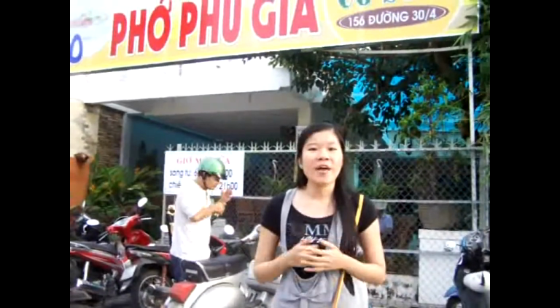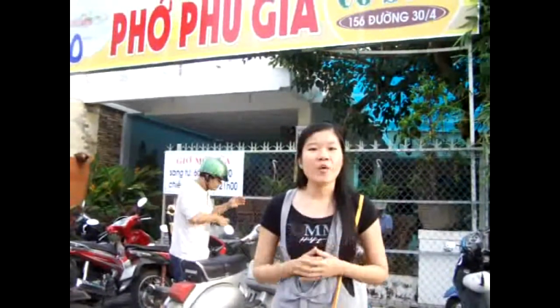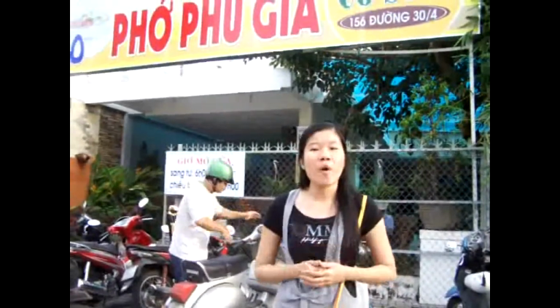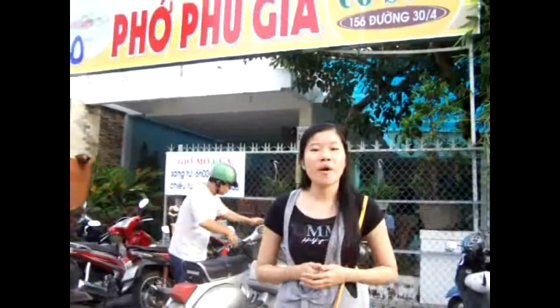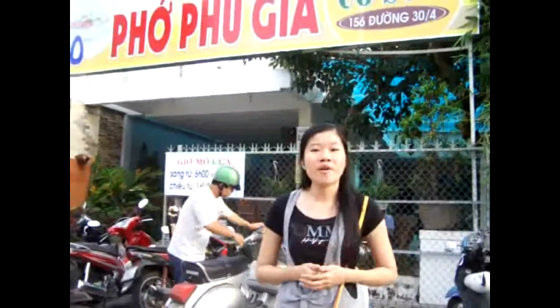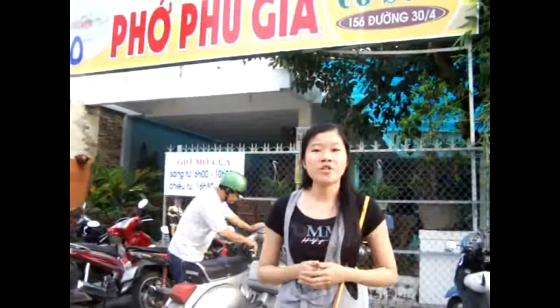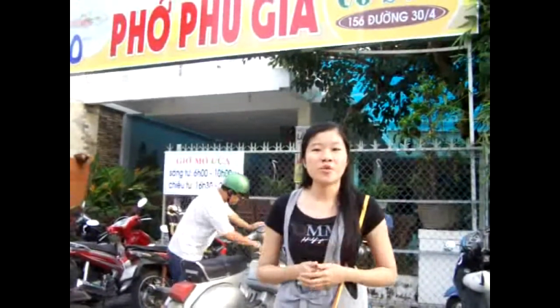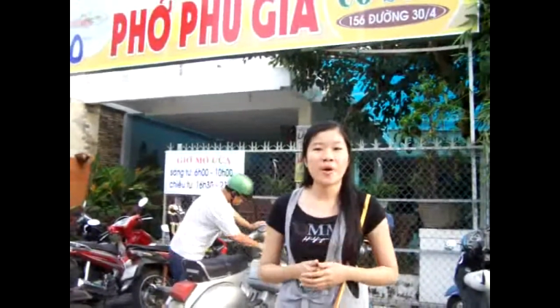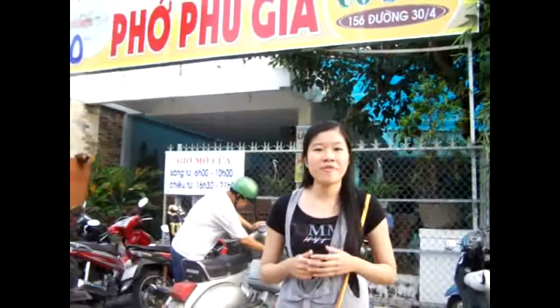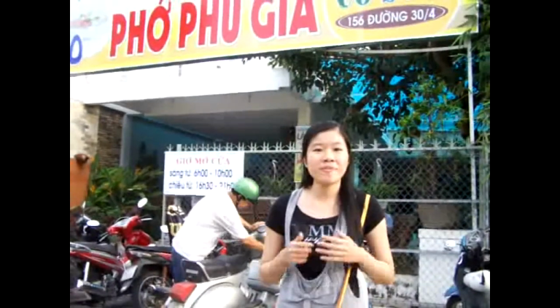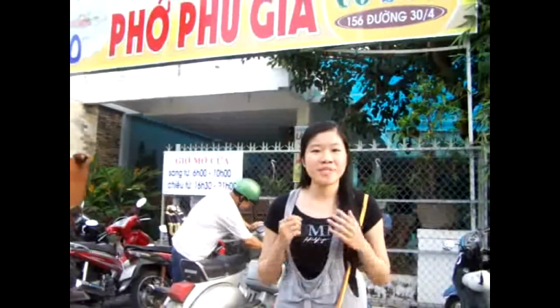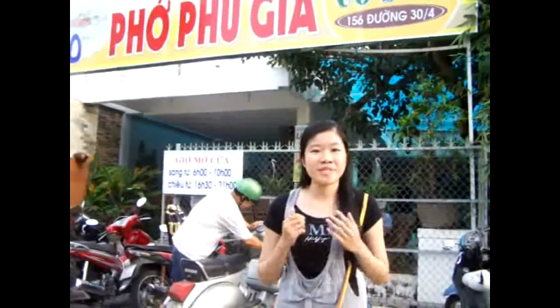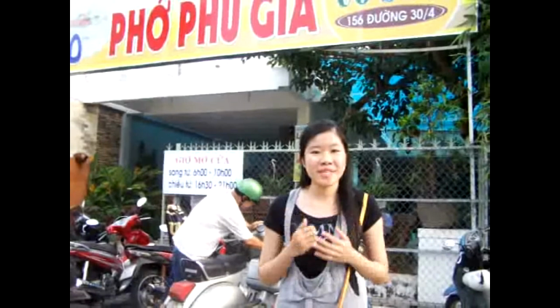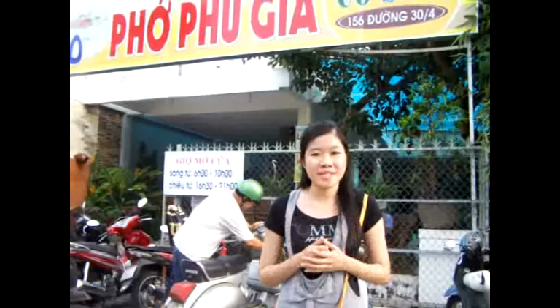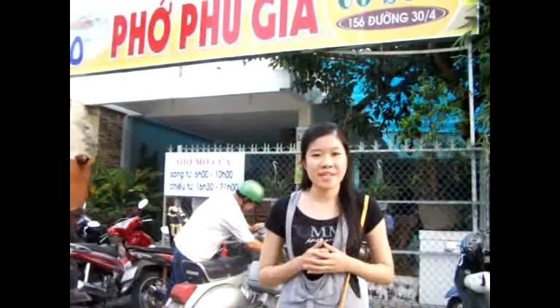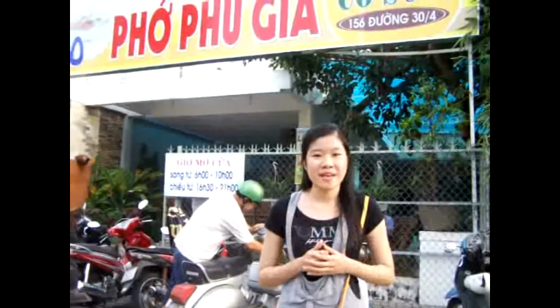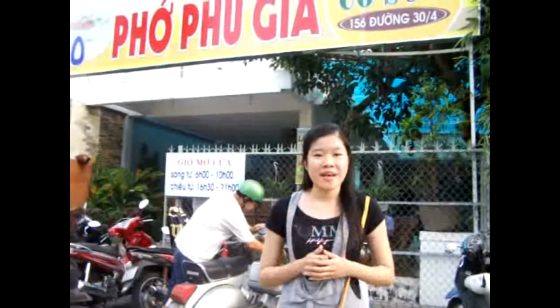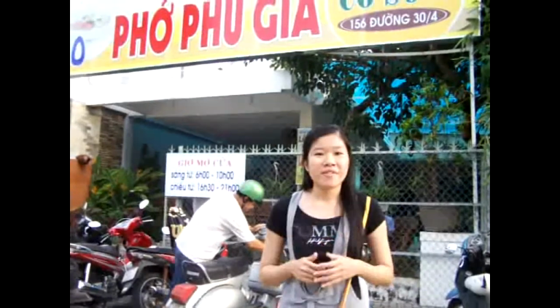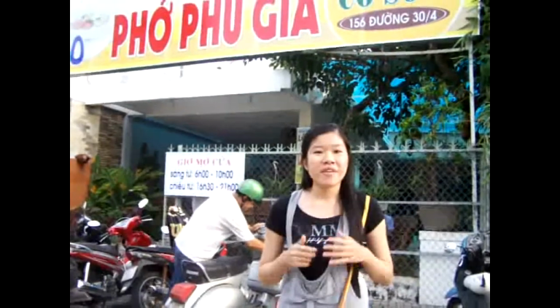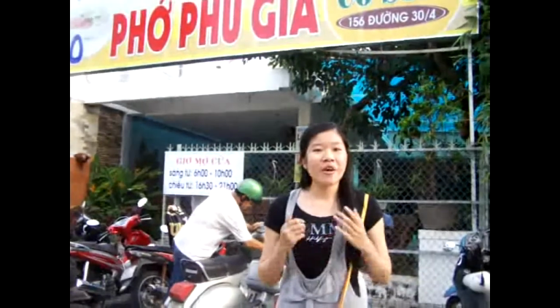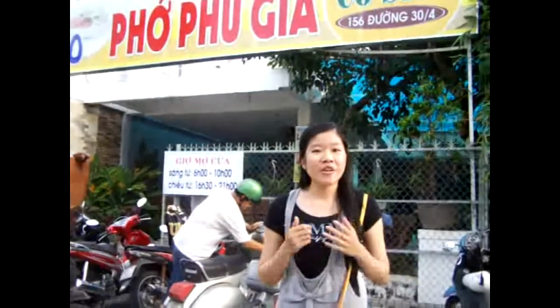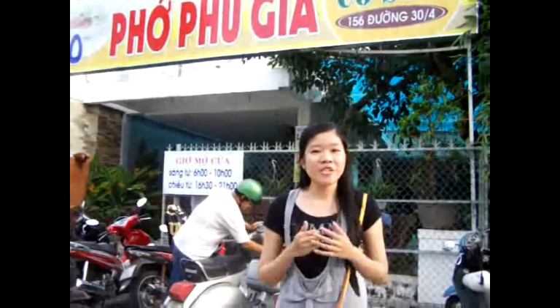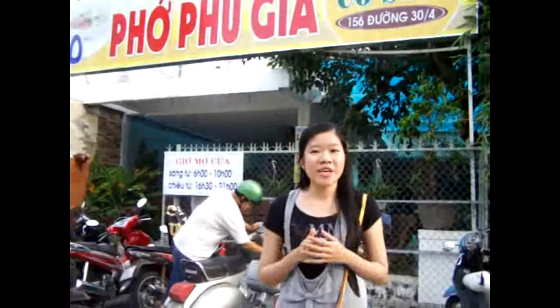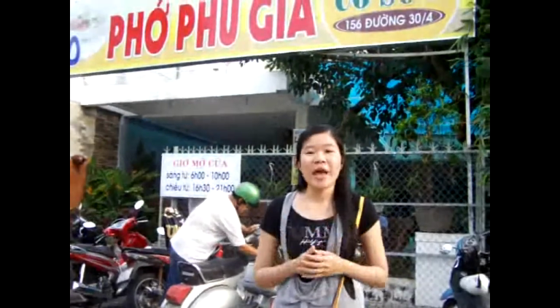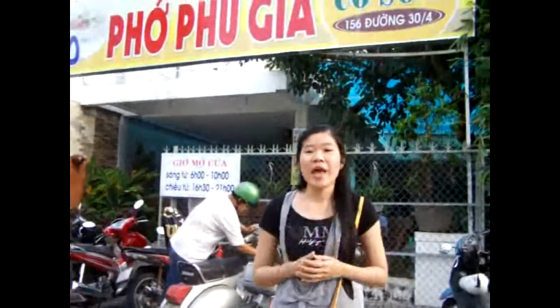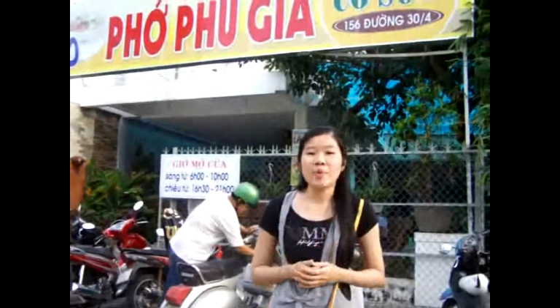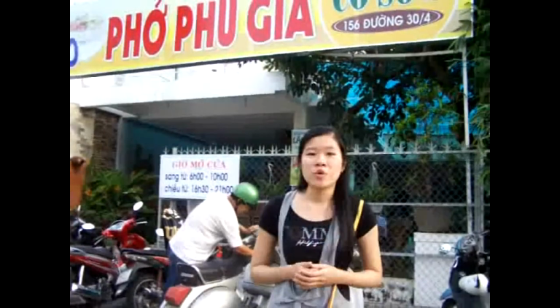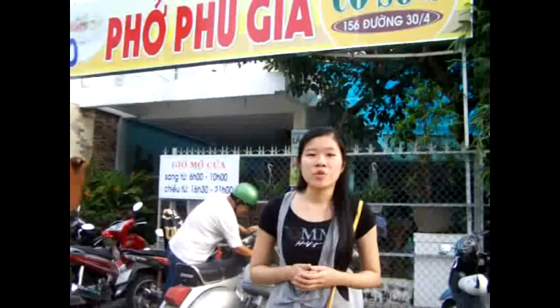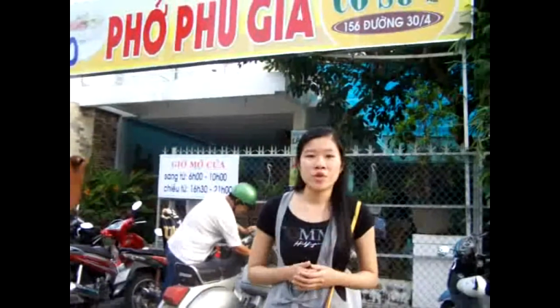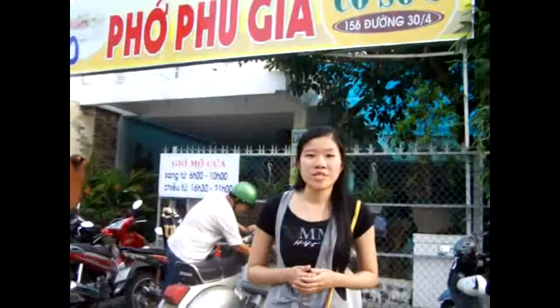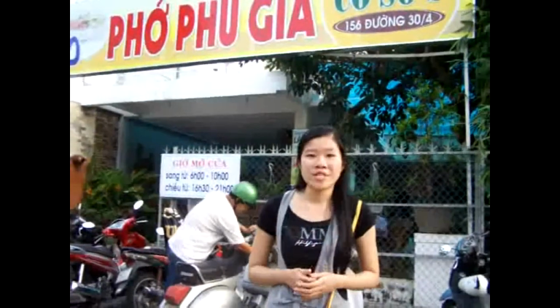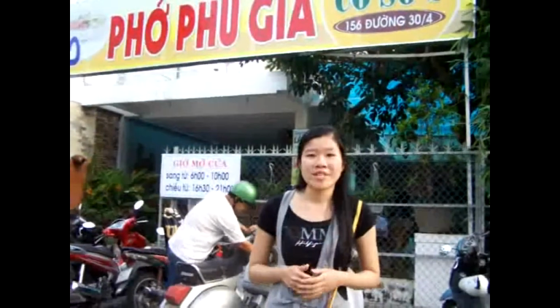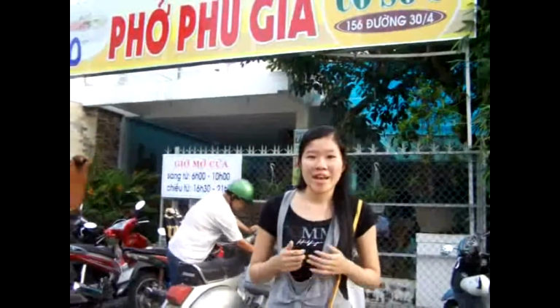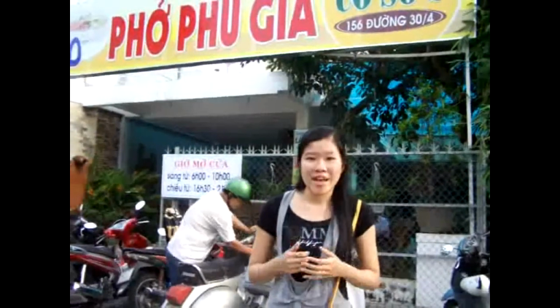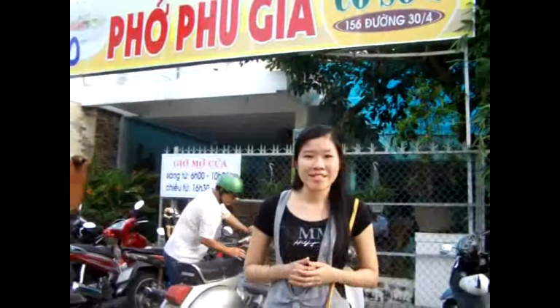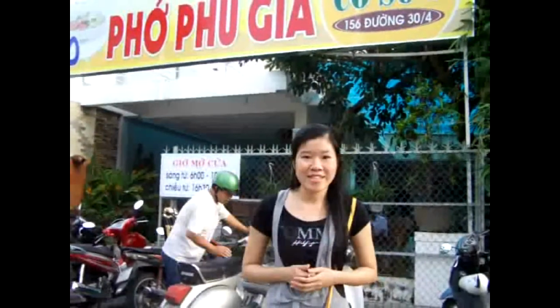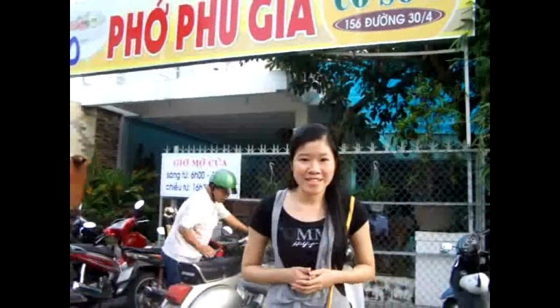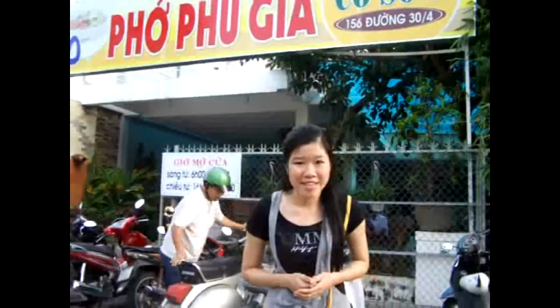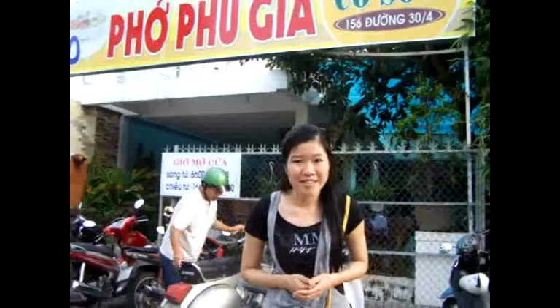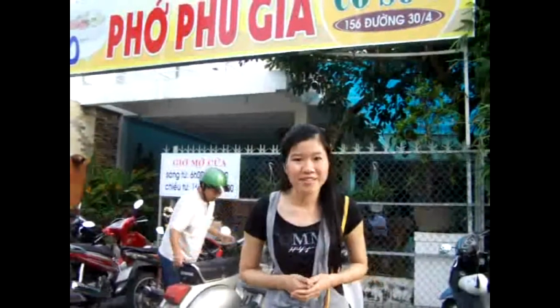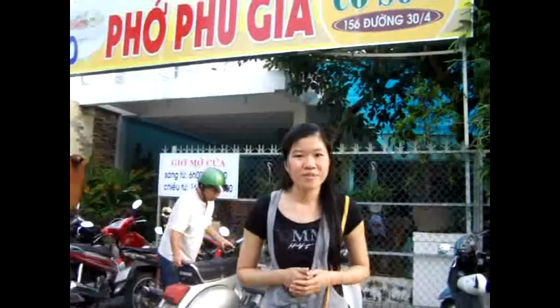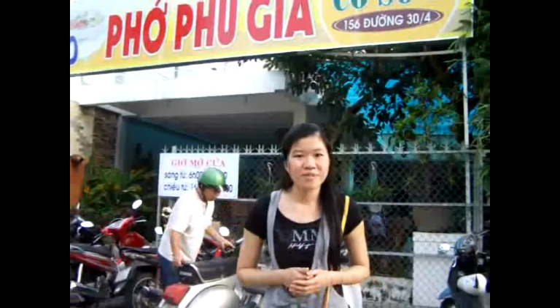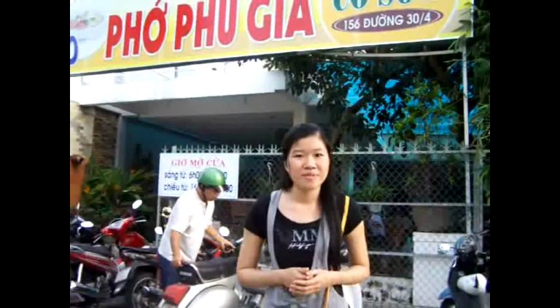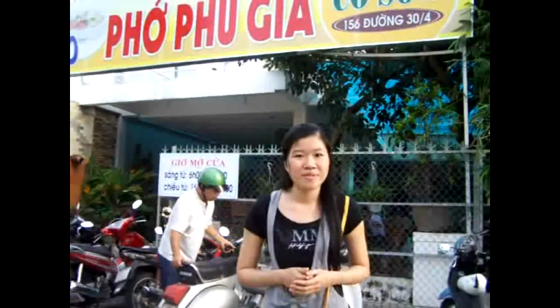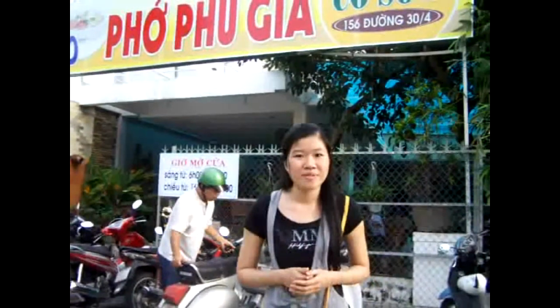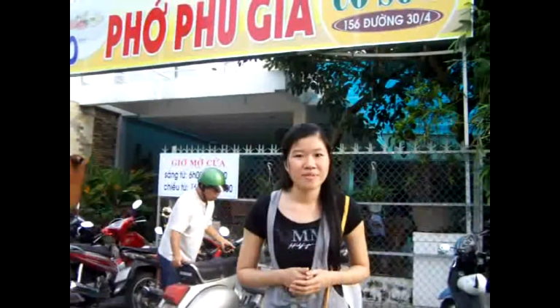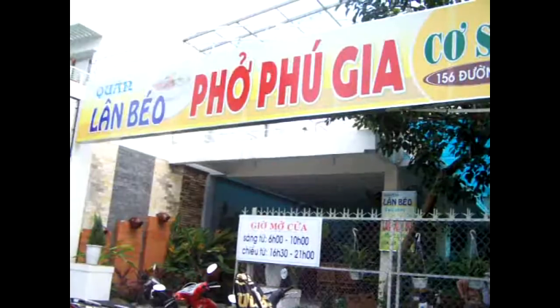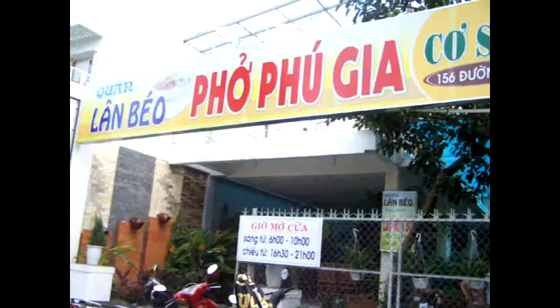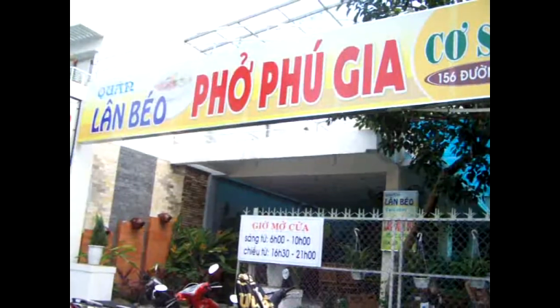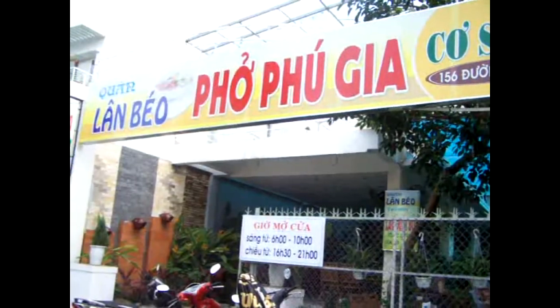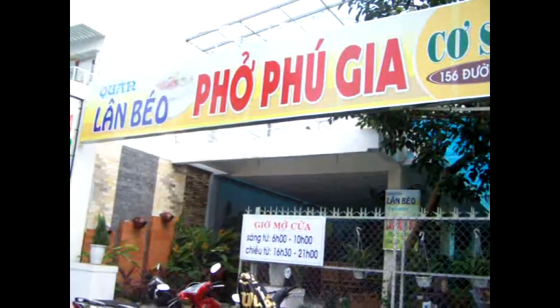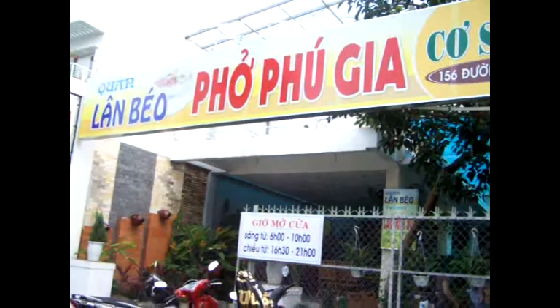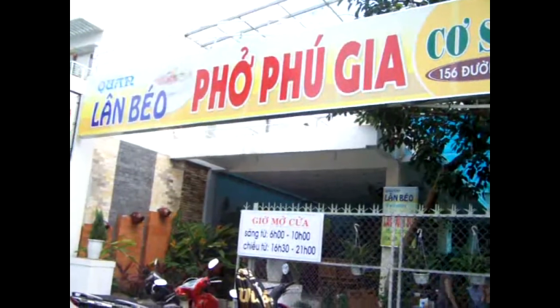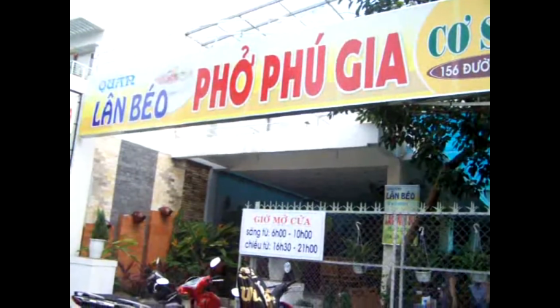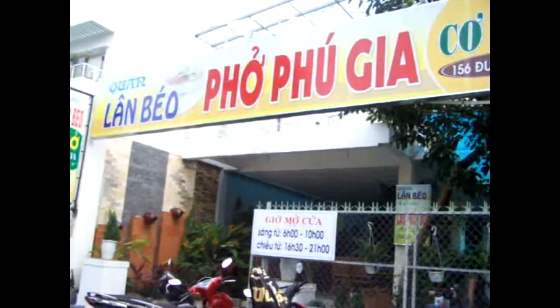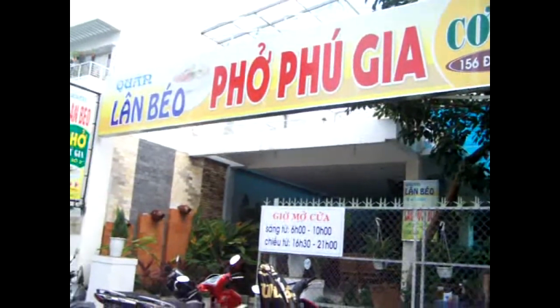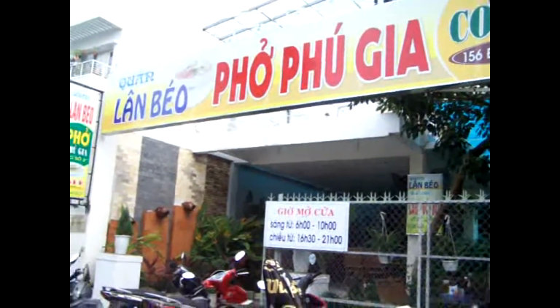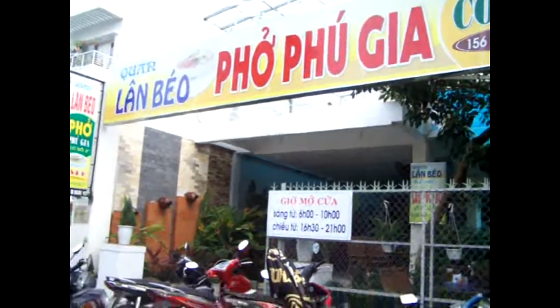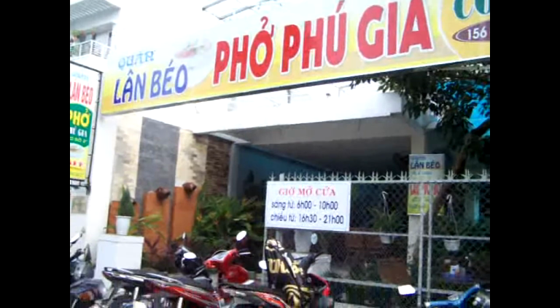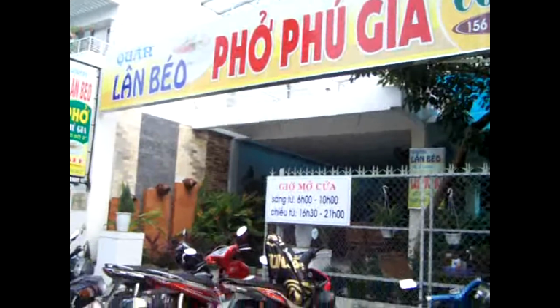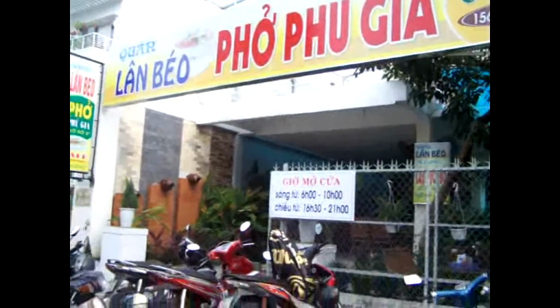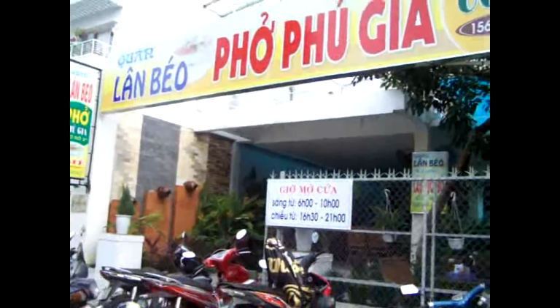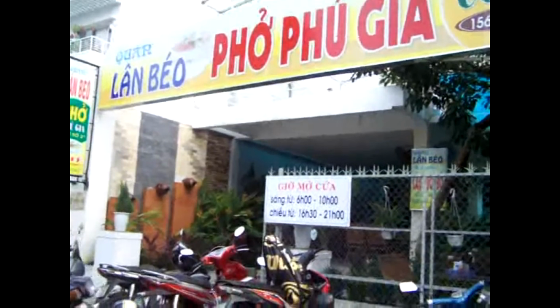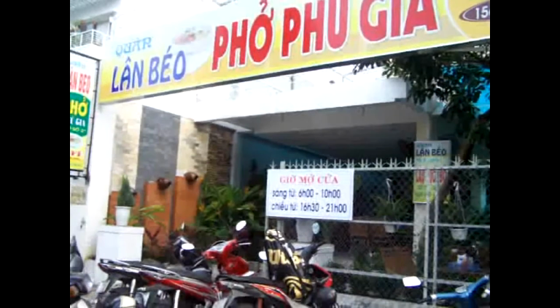Come with me to enjoy one of the most famous Phở stores in Da Nang city. It's at 156, the 38th April street, Da Nang city. That is Lung Bell store.